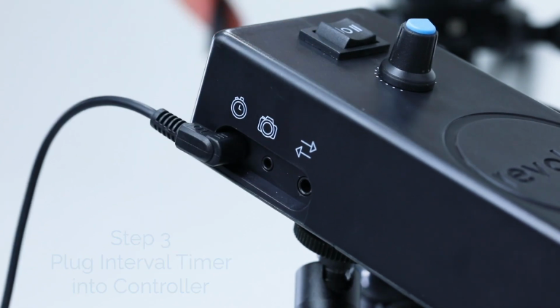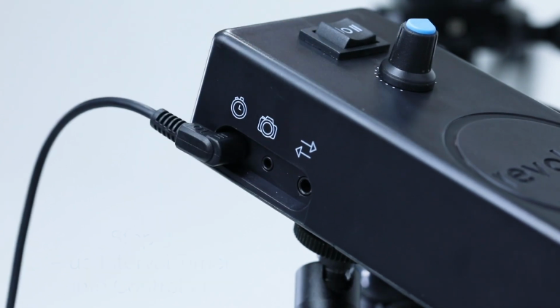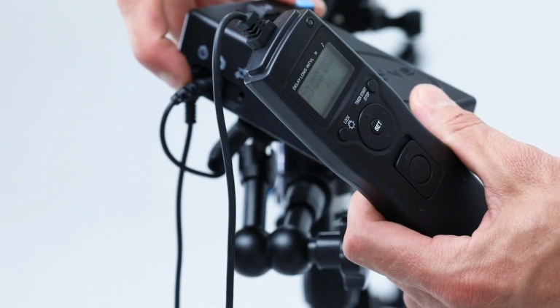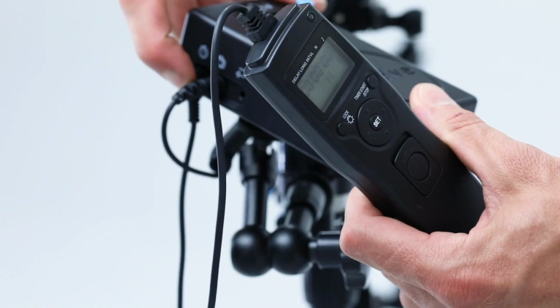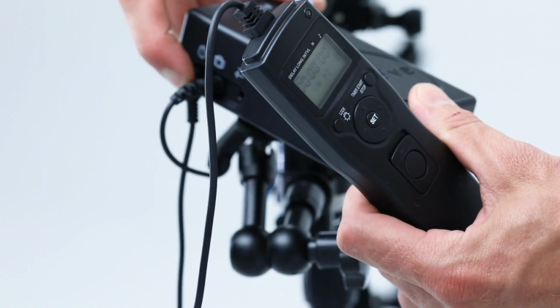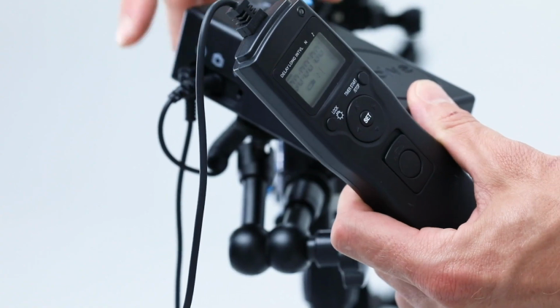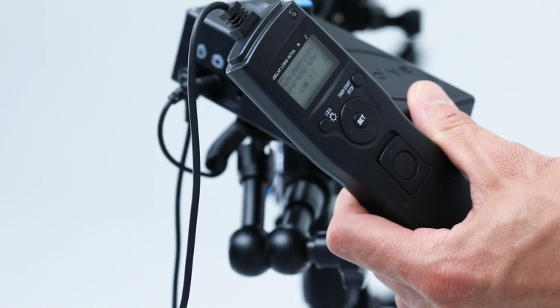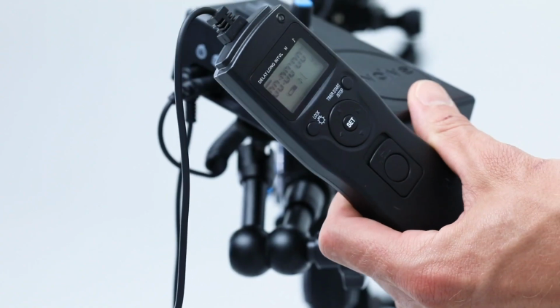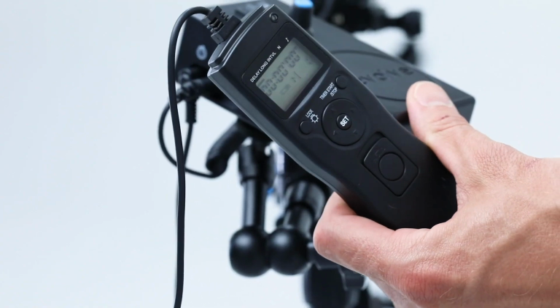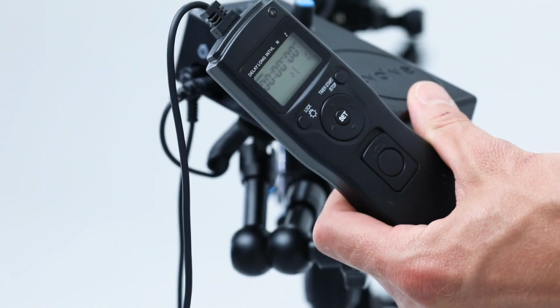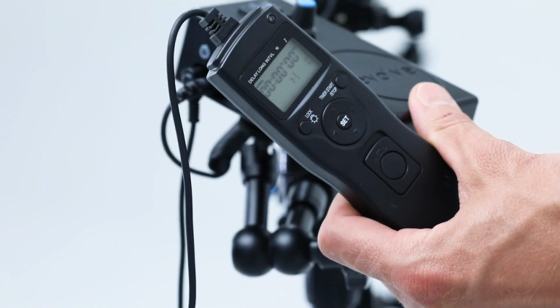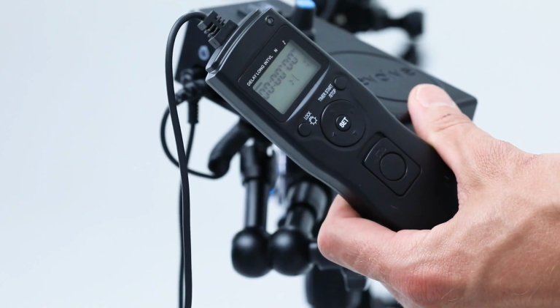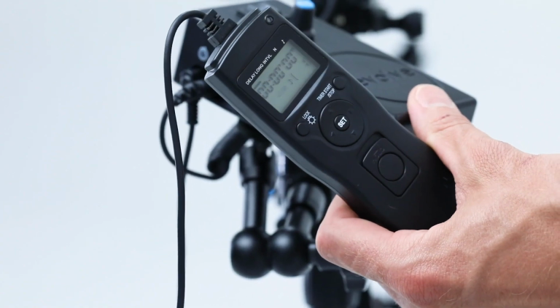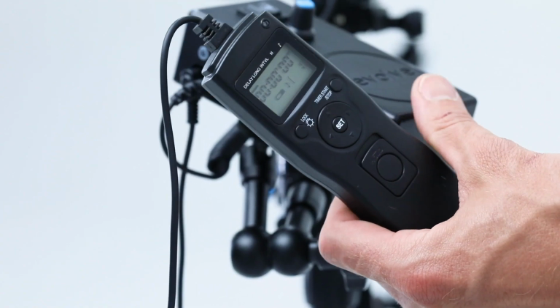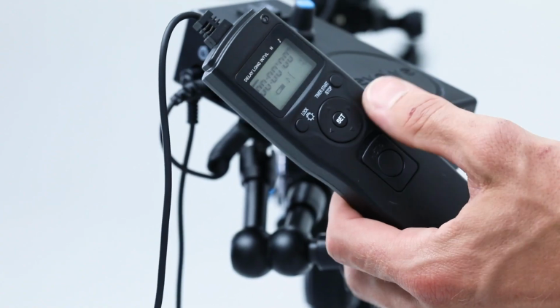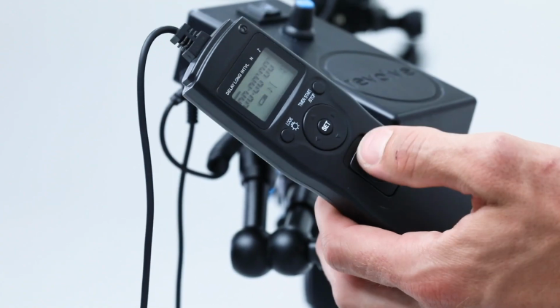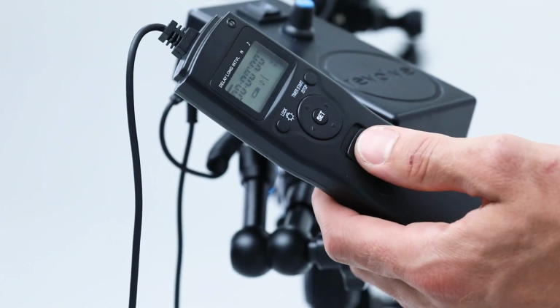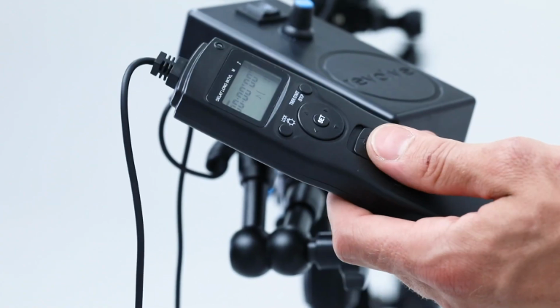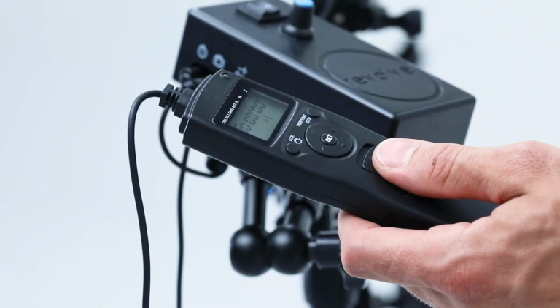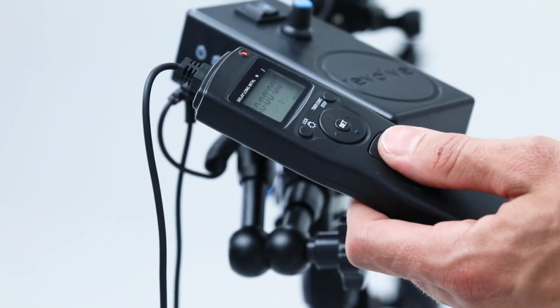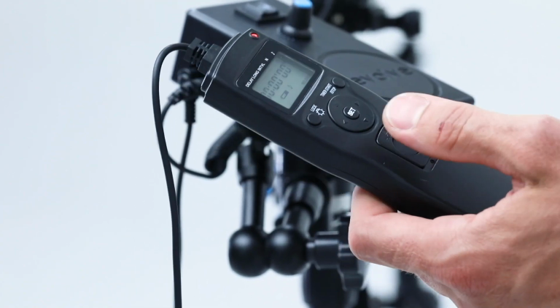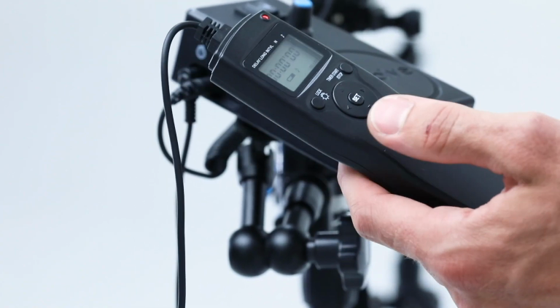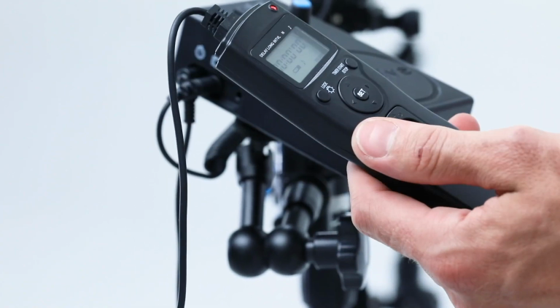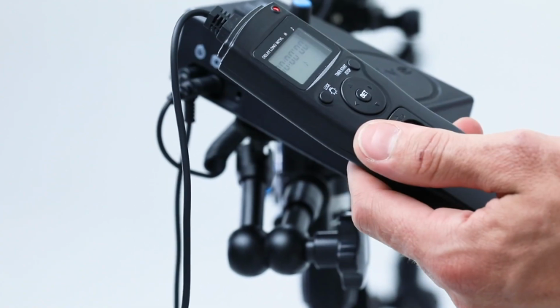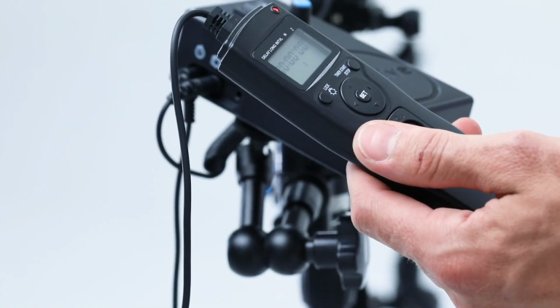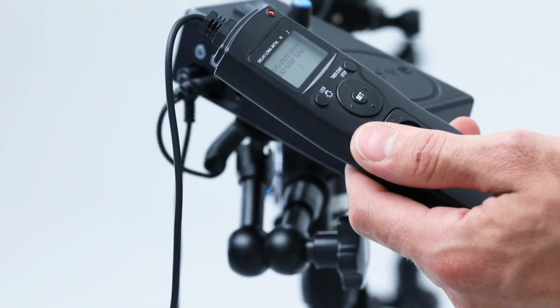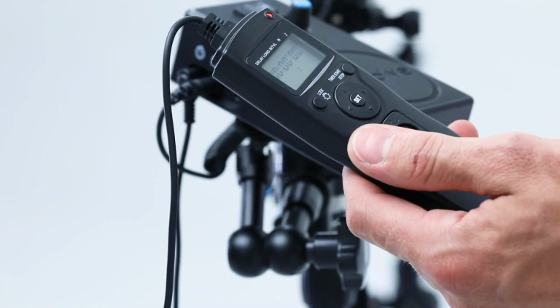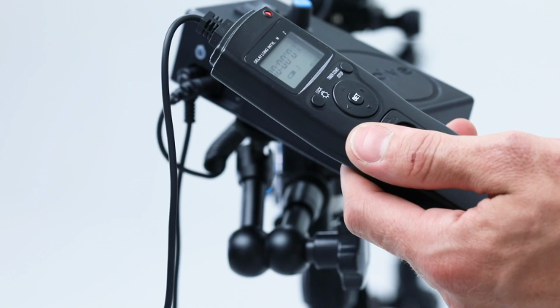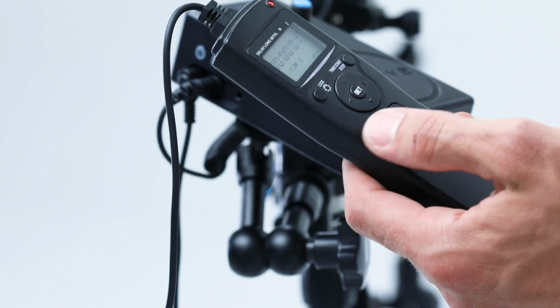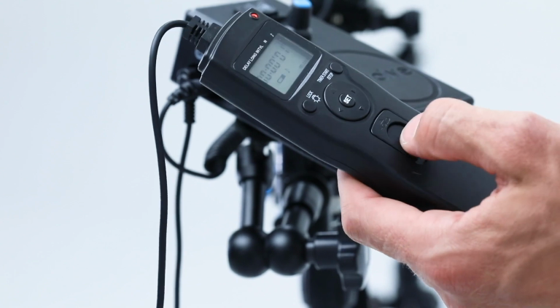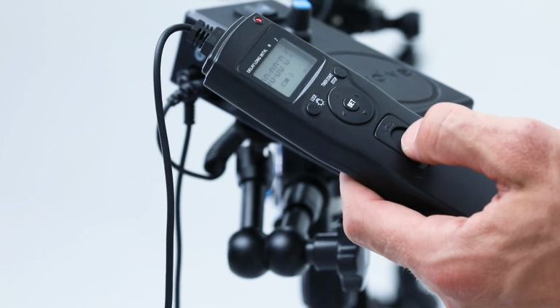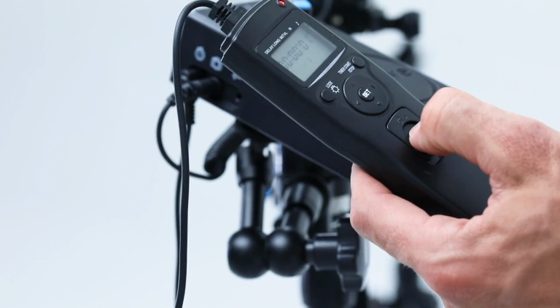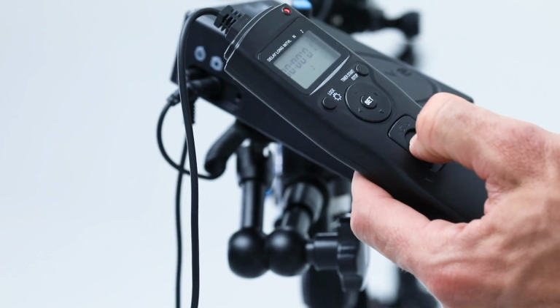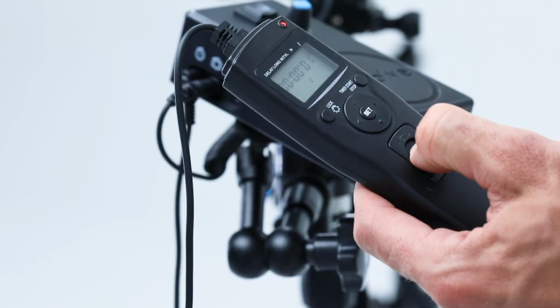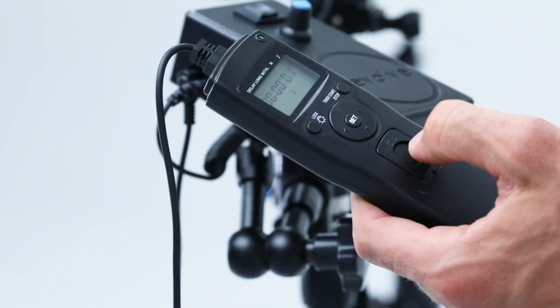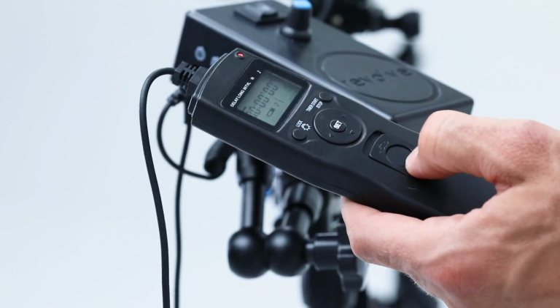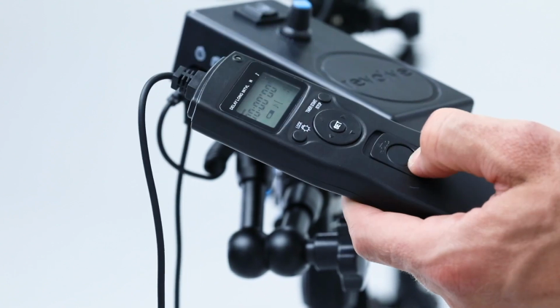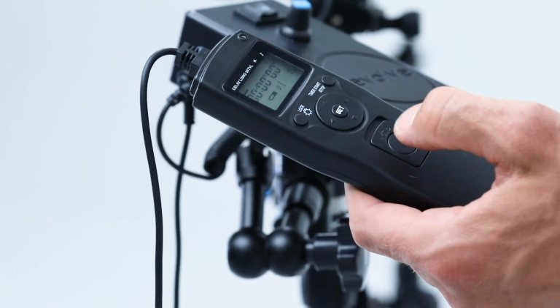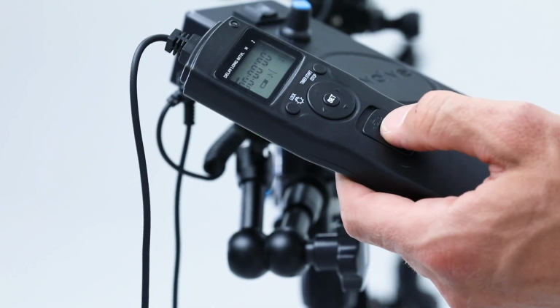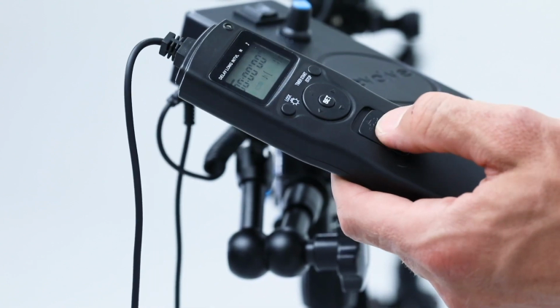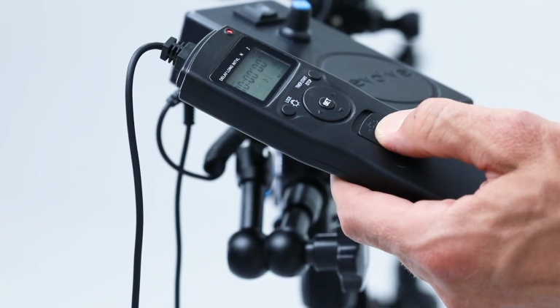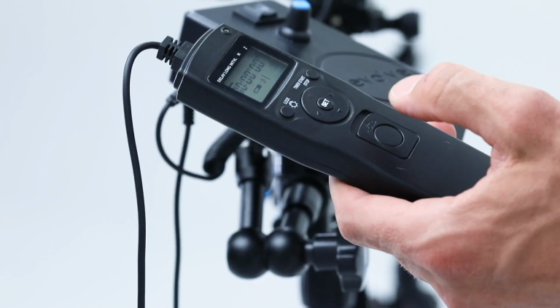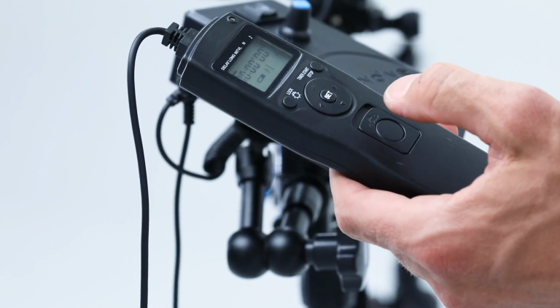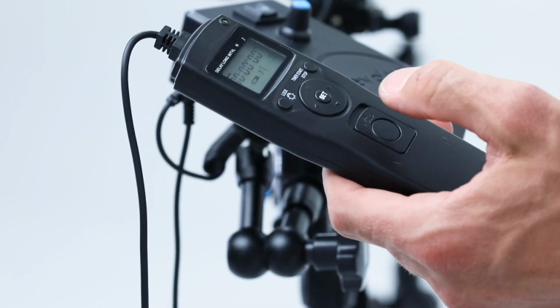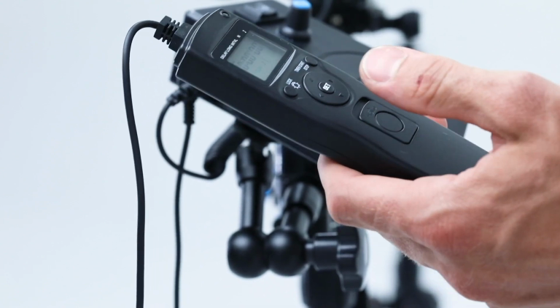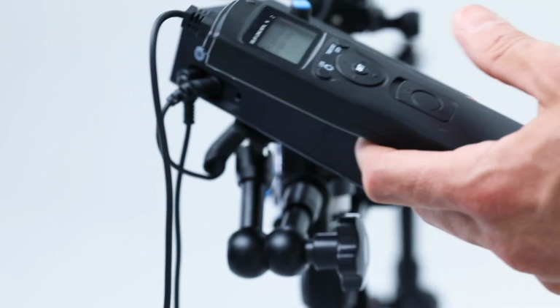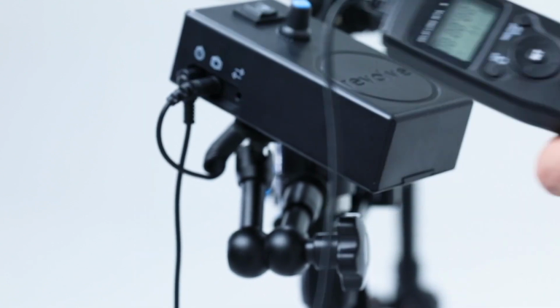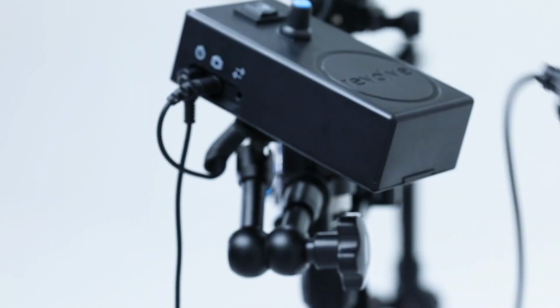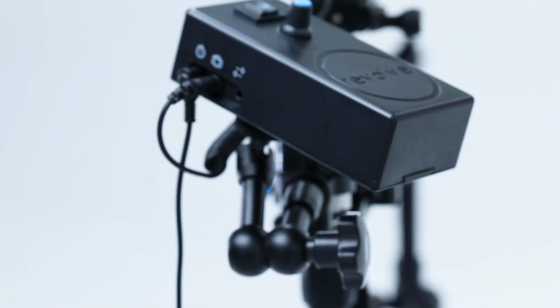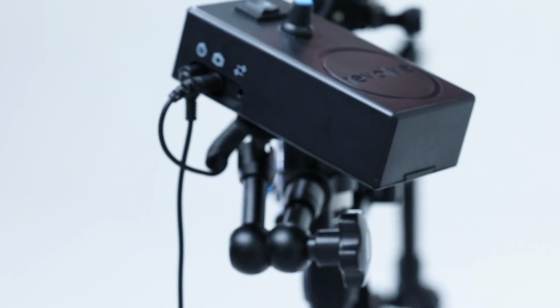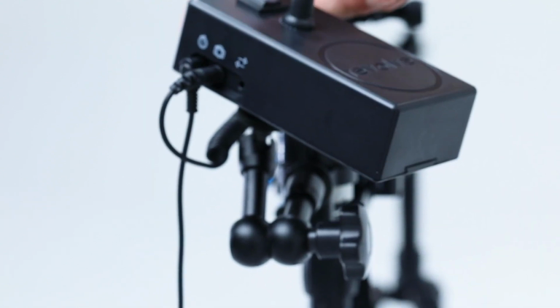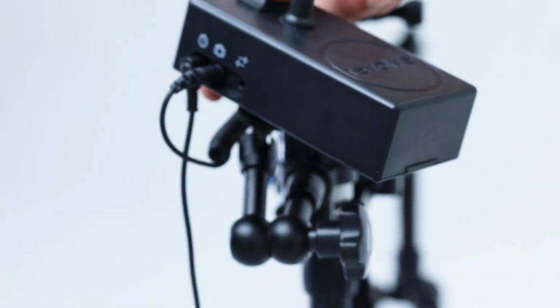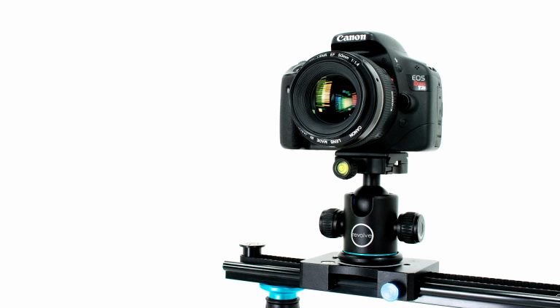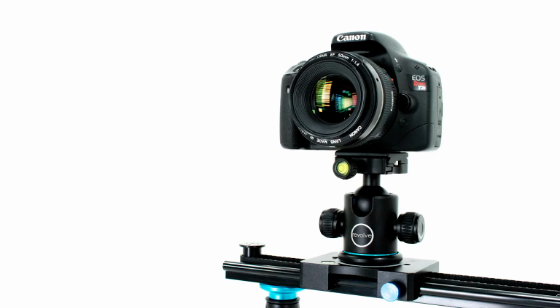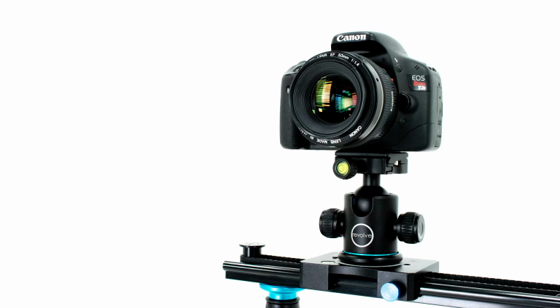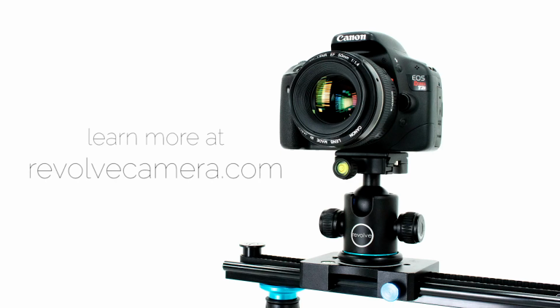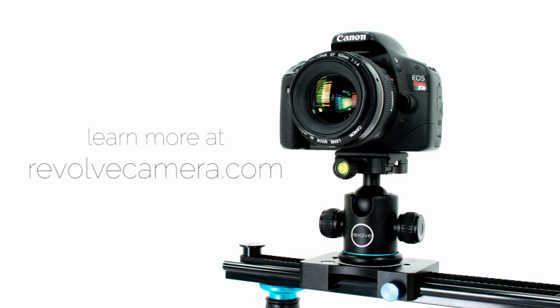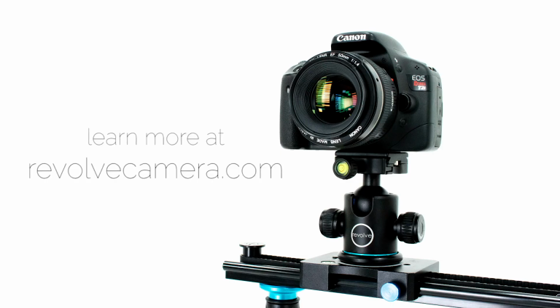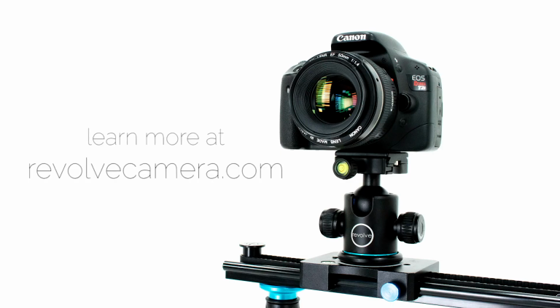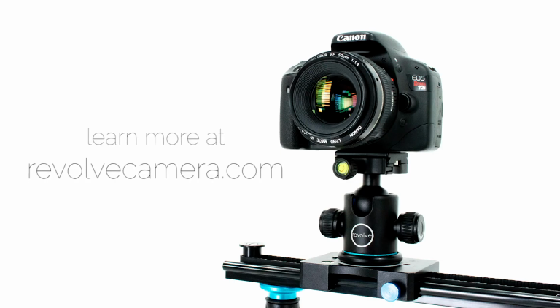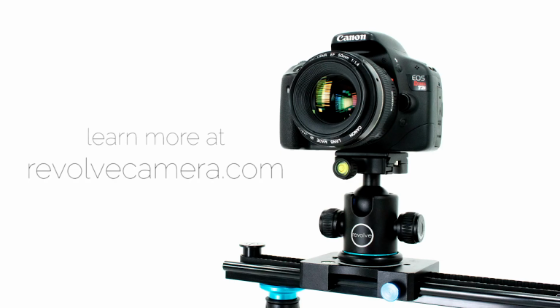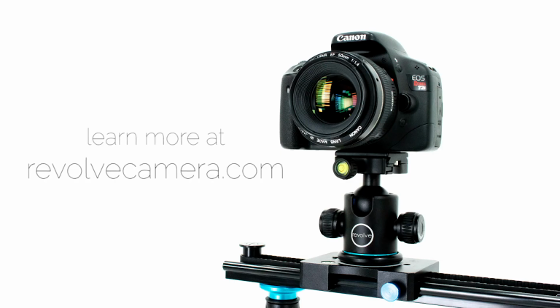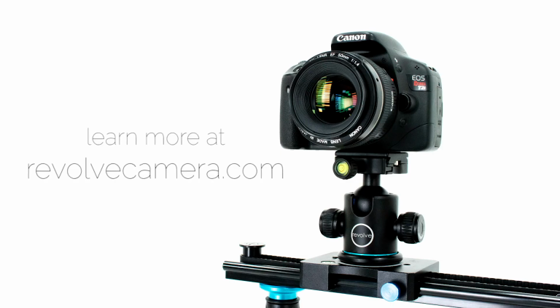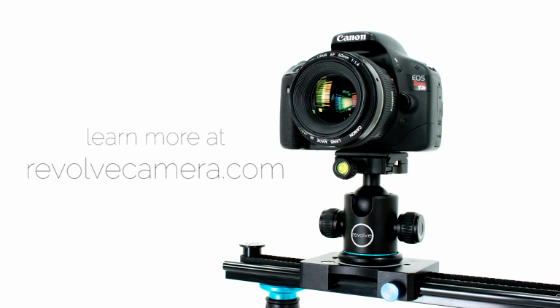Now the timer is ready to be programmed and used on your next shoot. Check out more of our setup videos at revolvecamera.com.